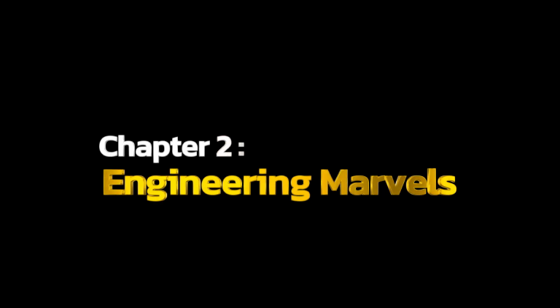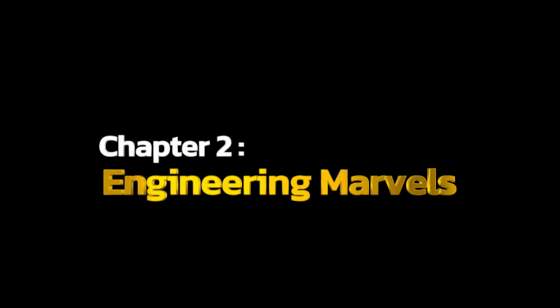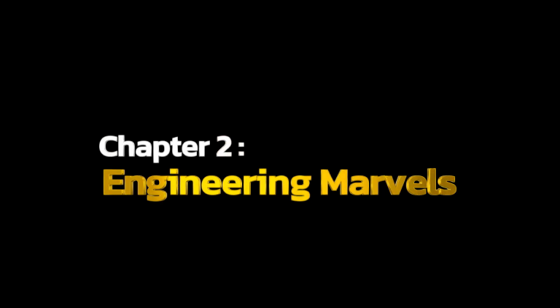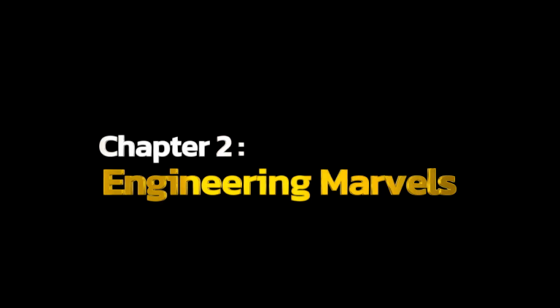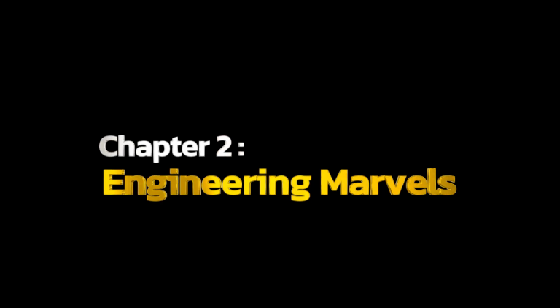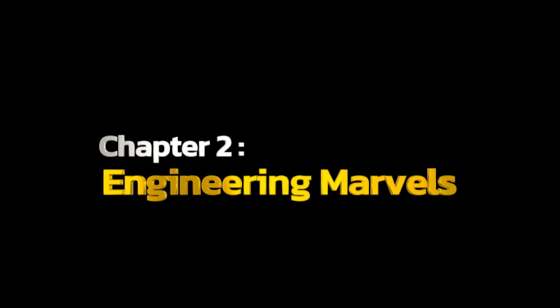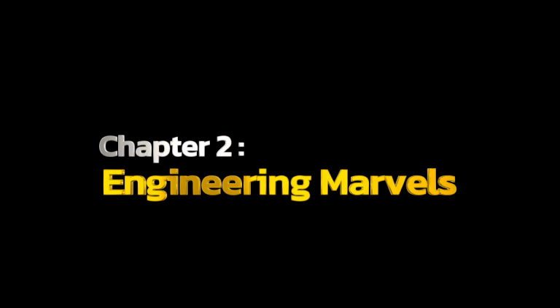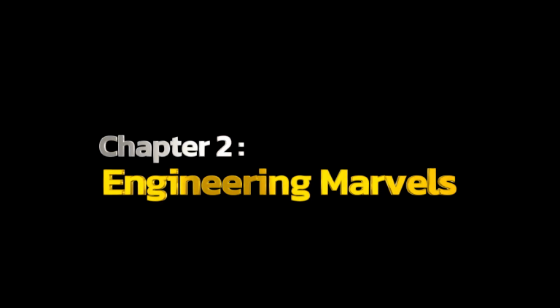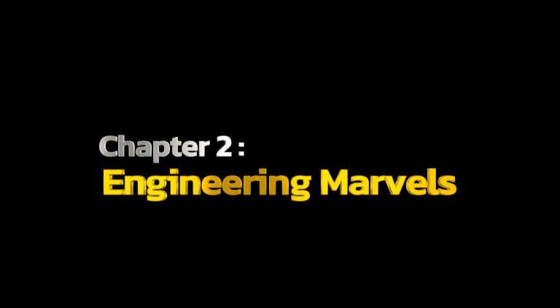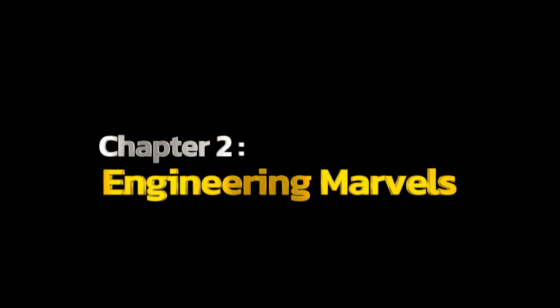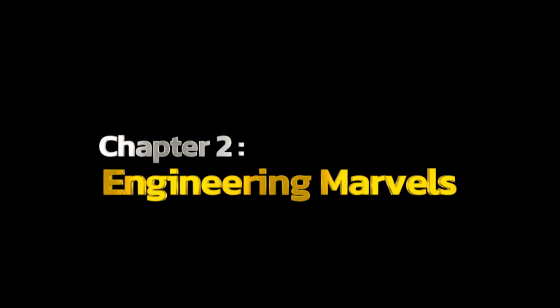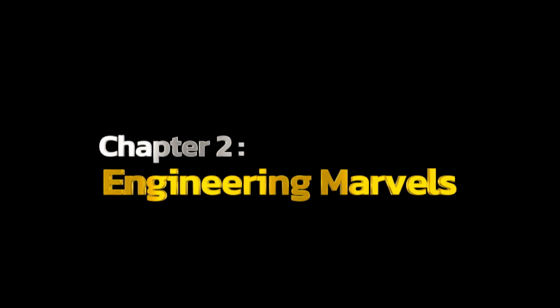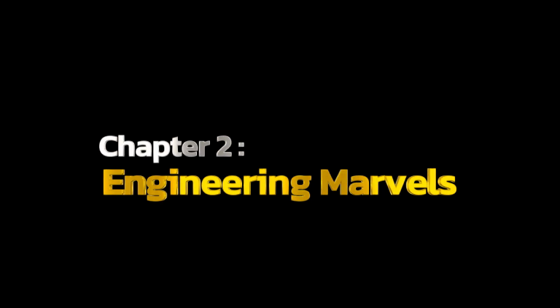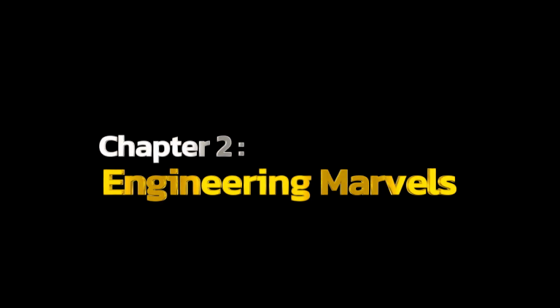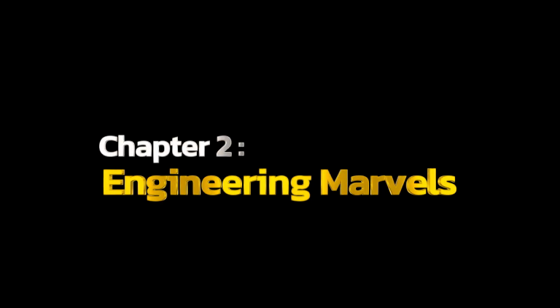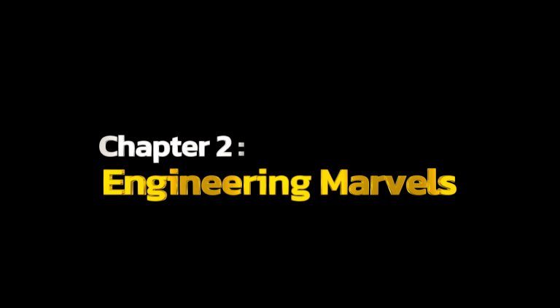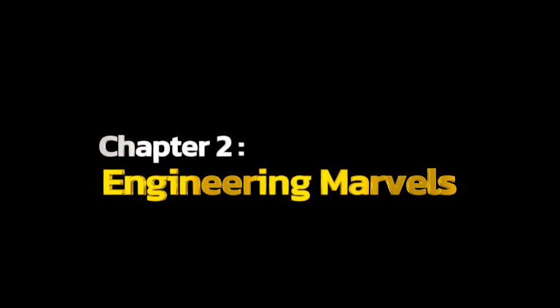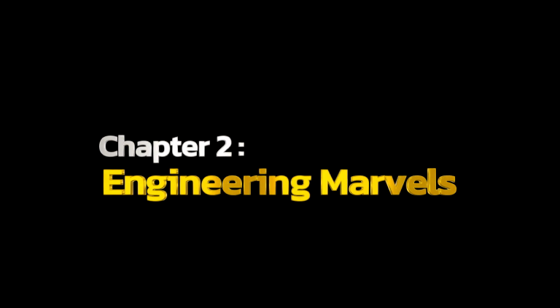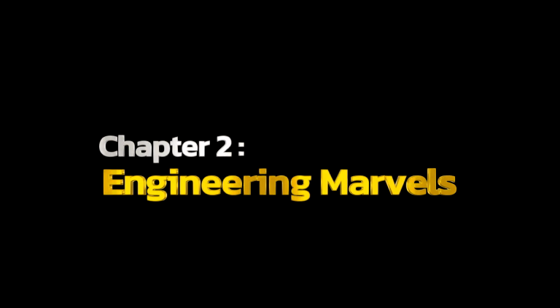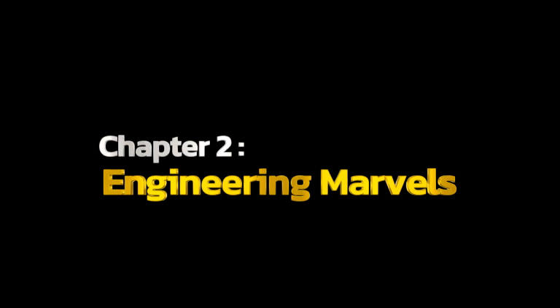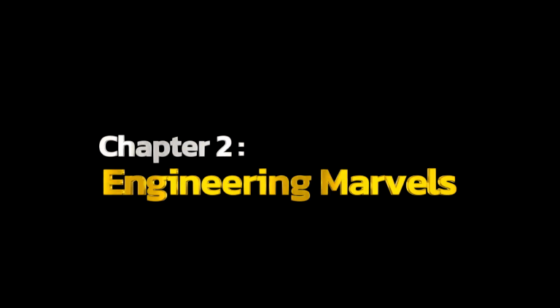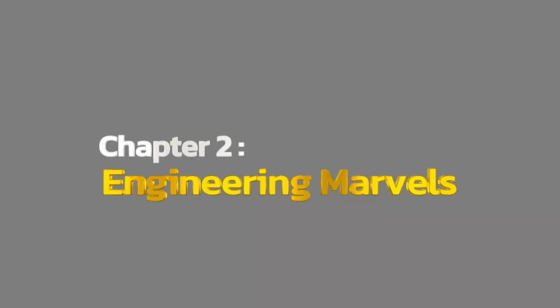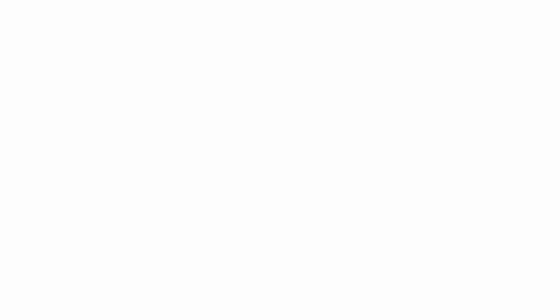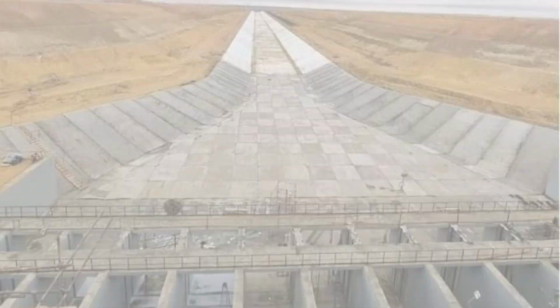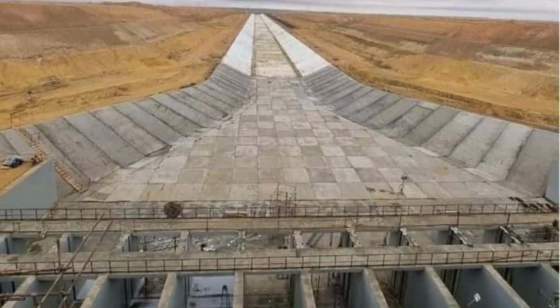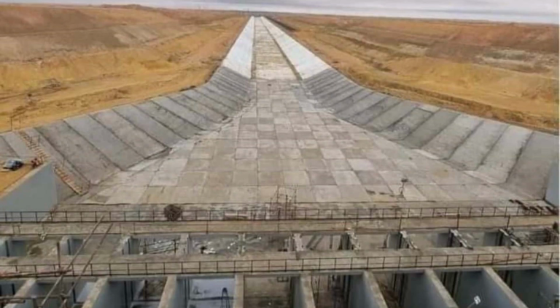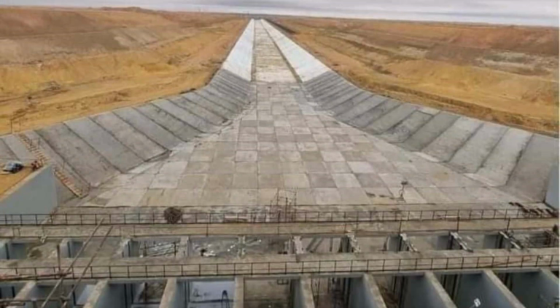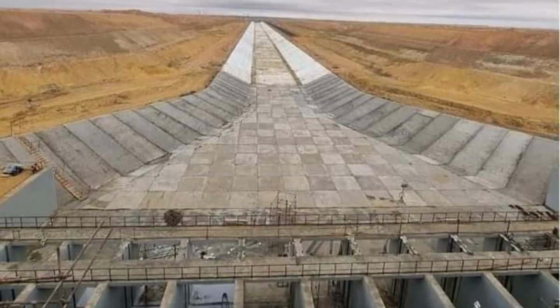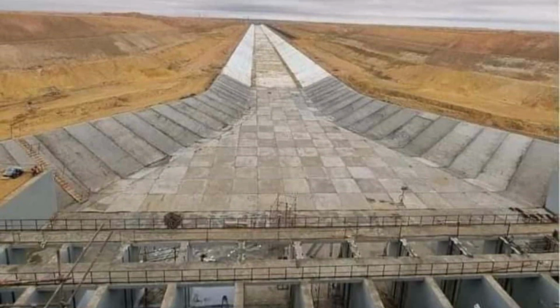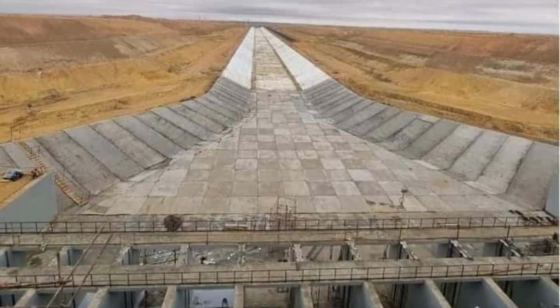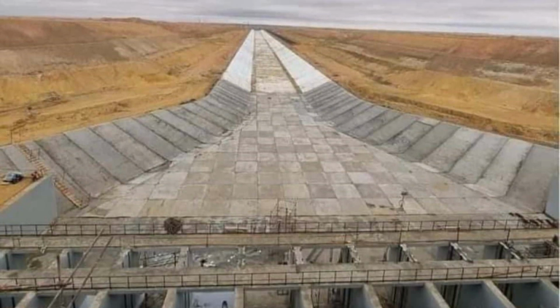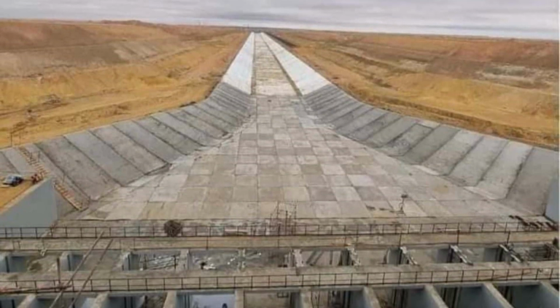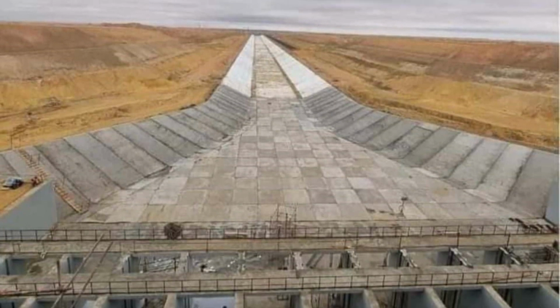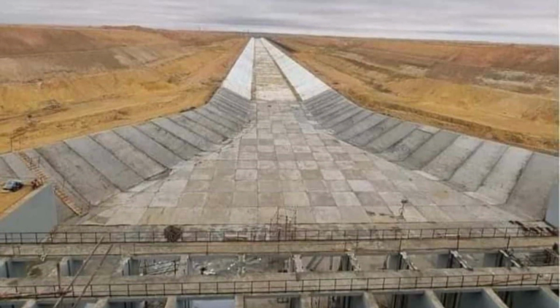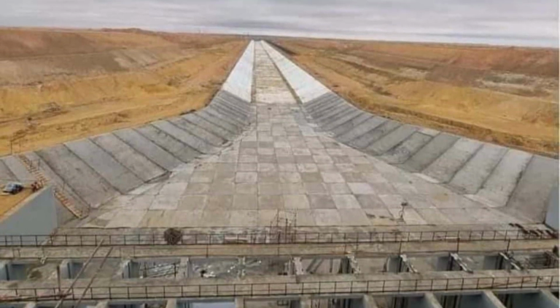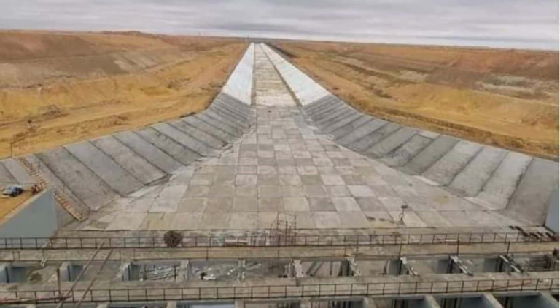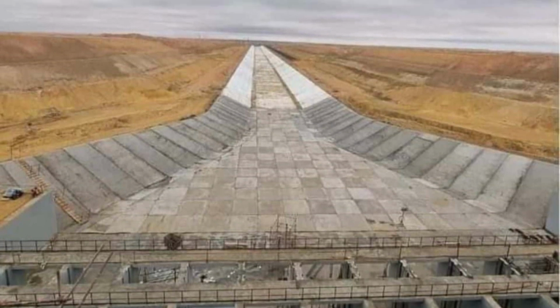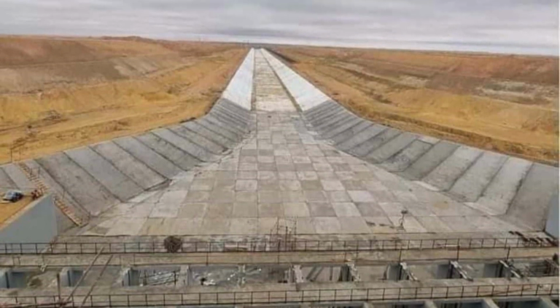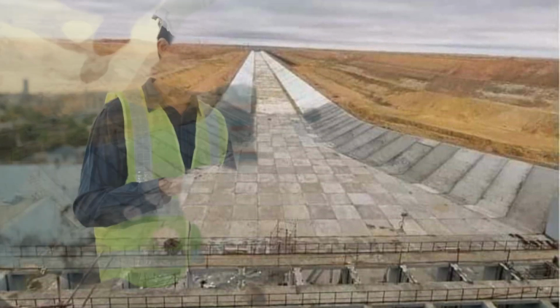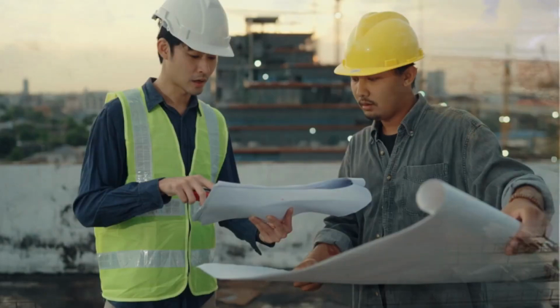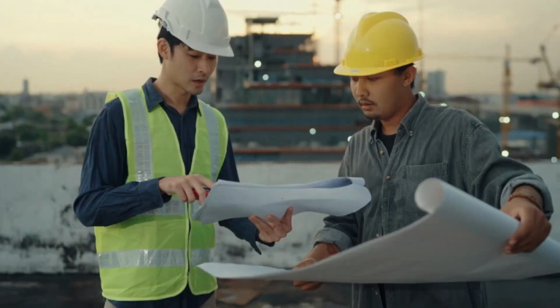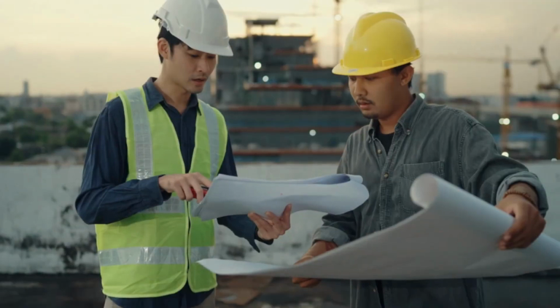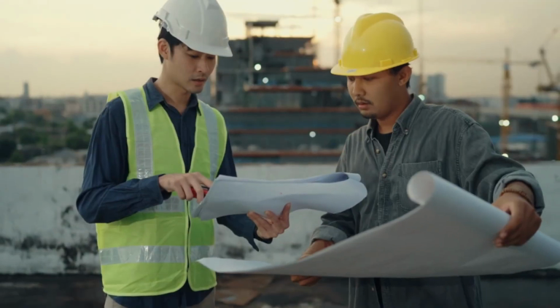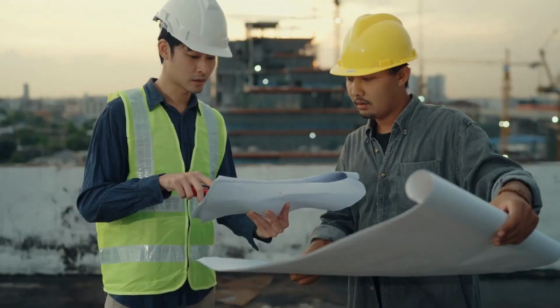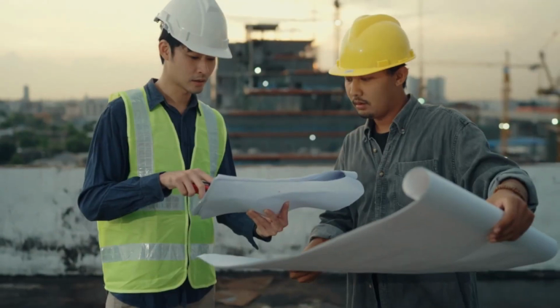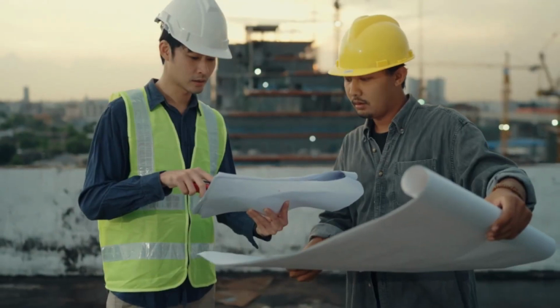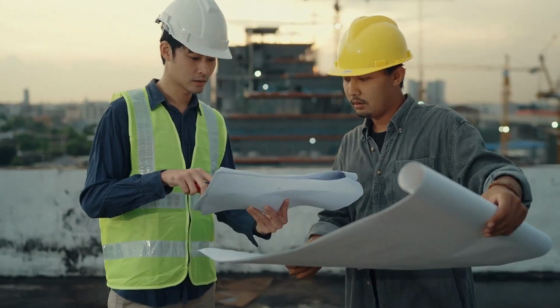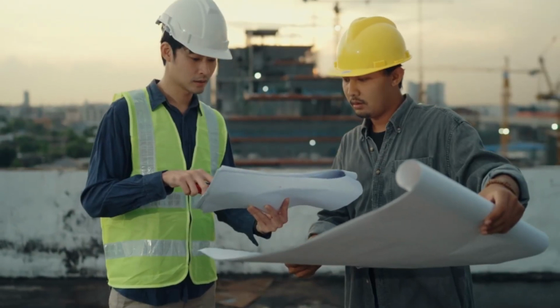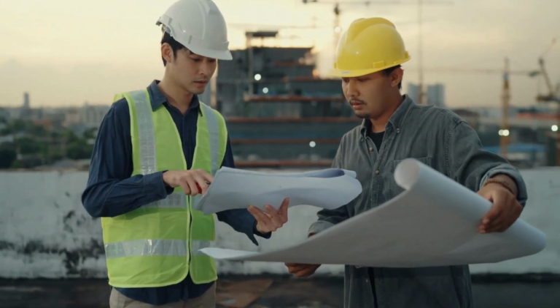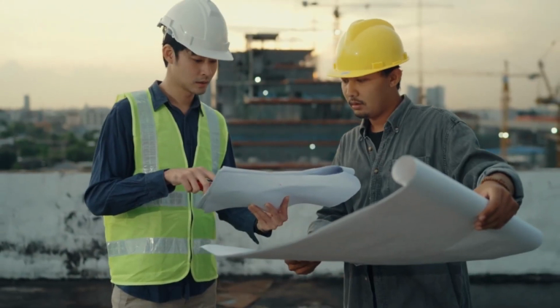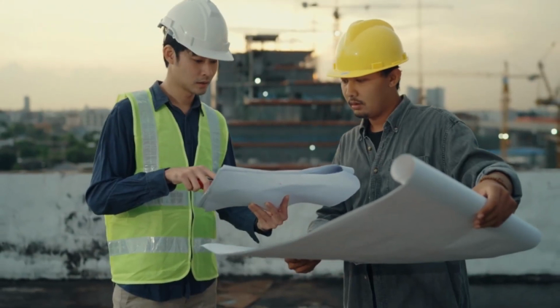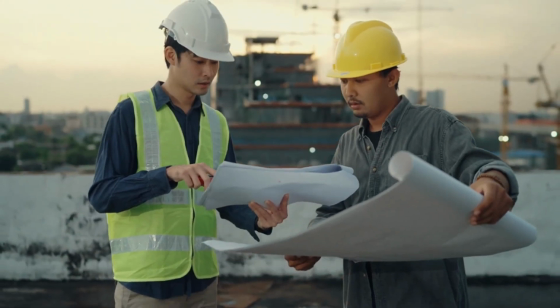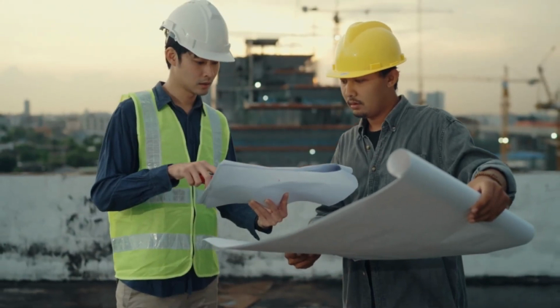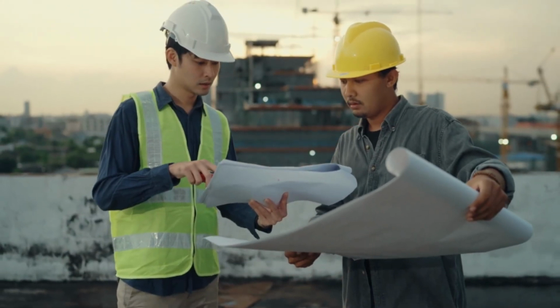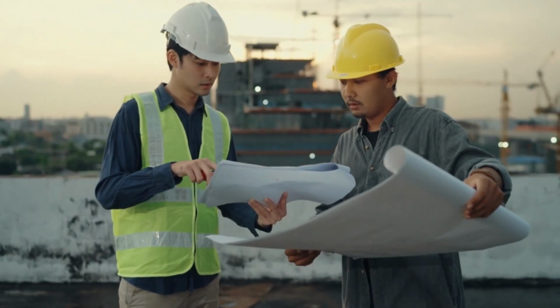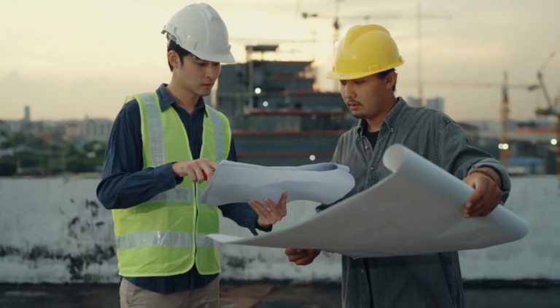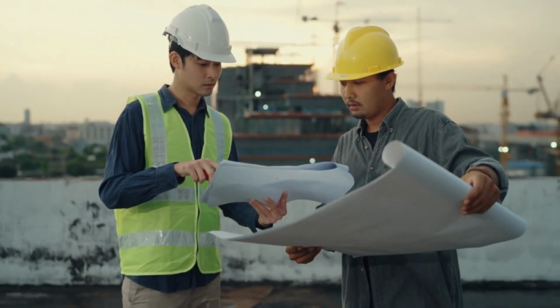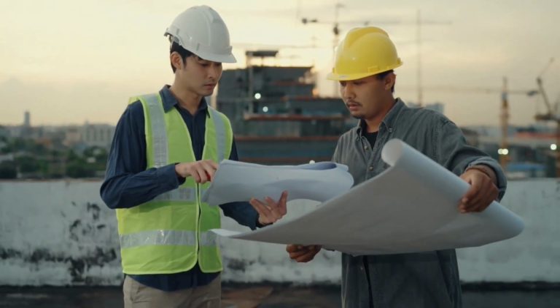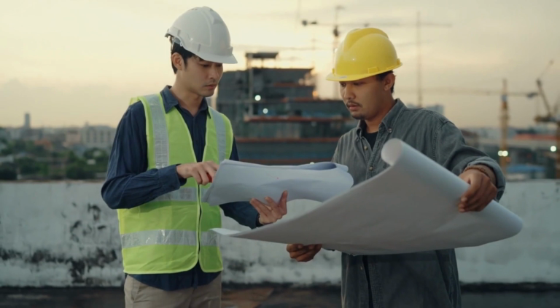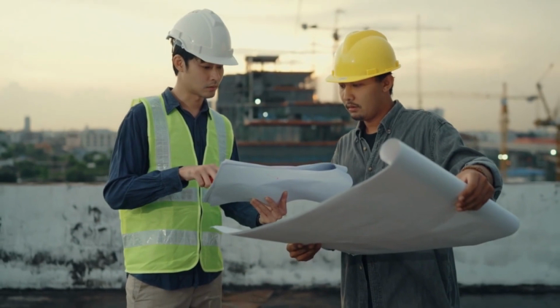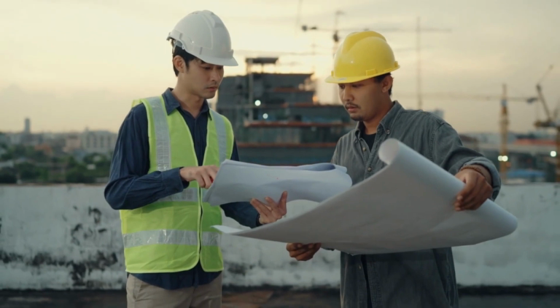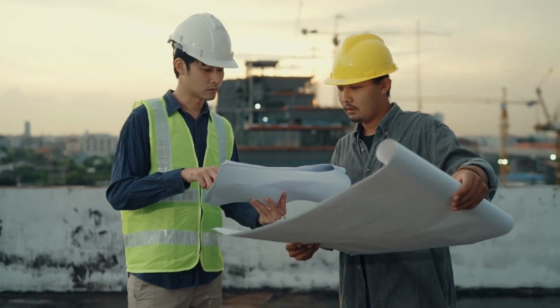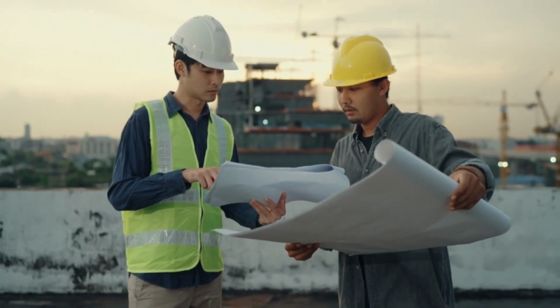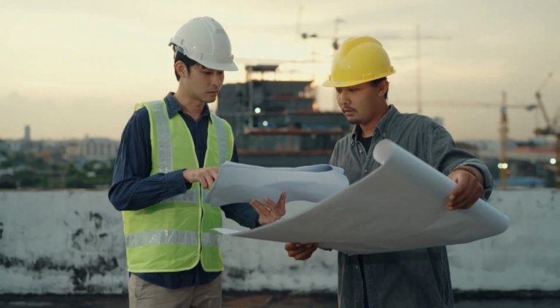Chapter 2: Engineering Marvels. Spanning thousands of kilometers, this artificial river is a marvel of modern engineering.